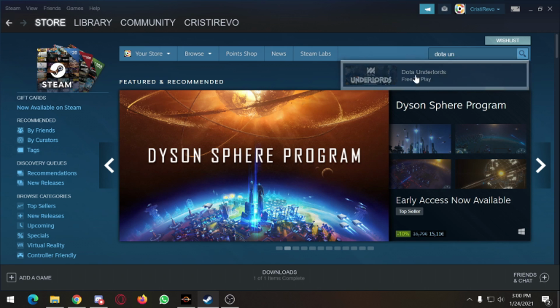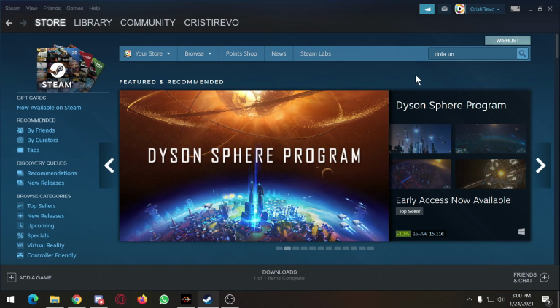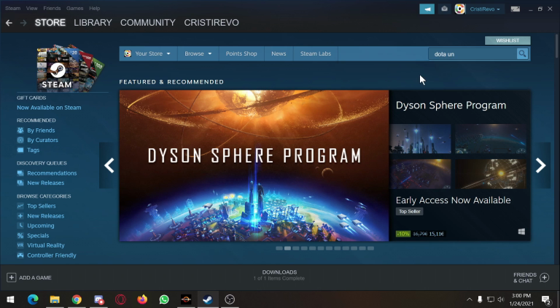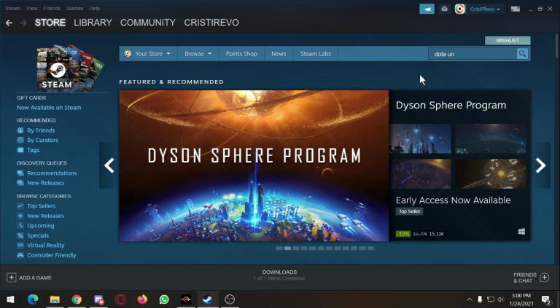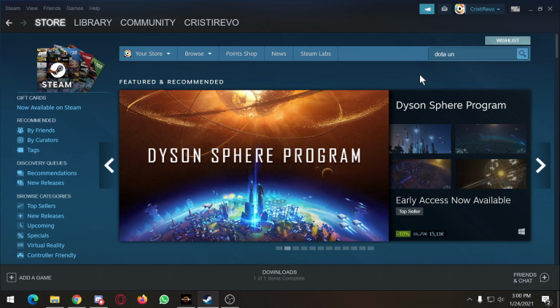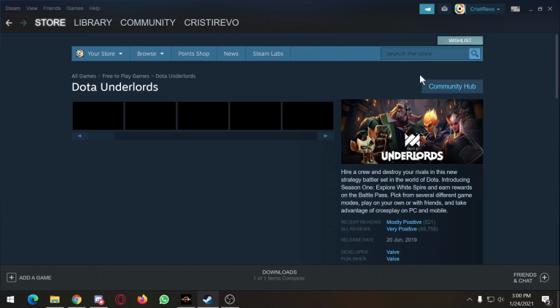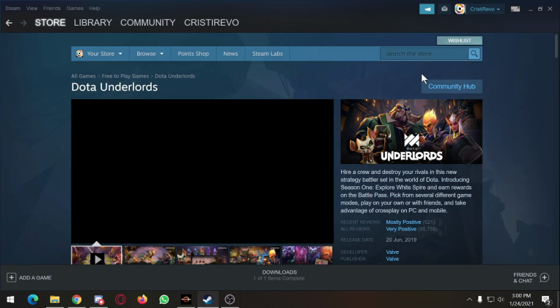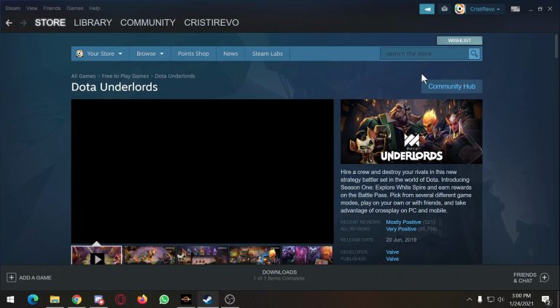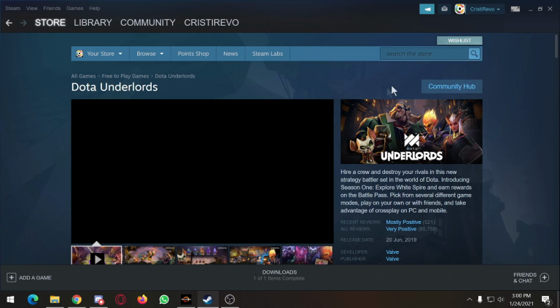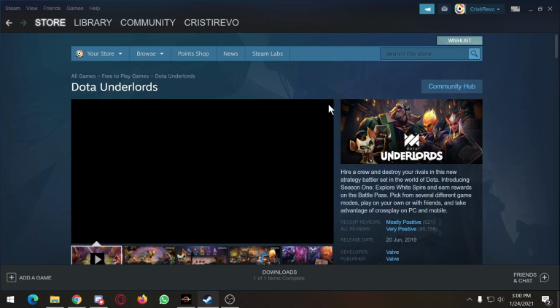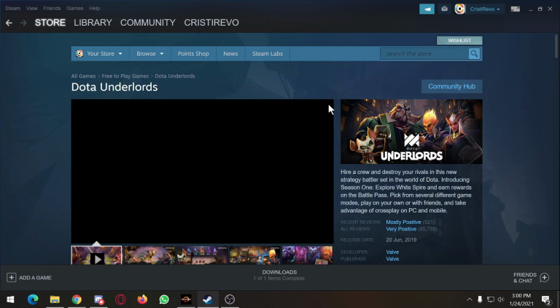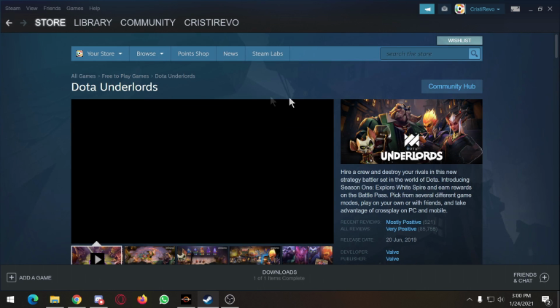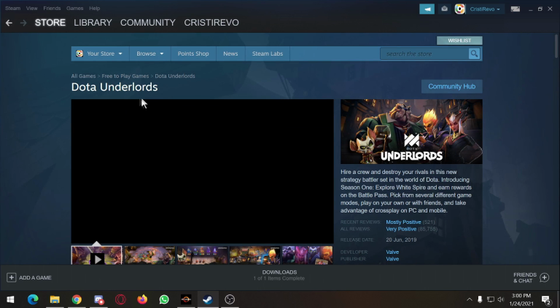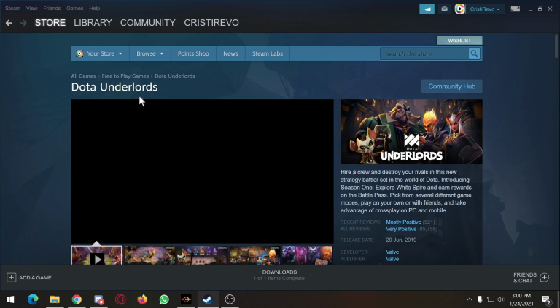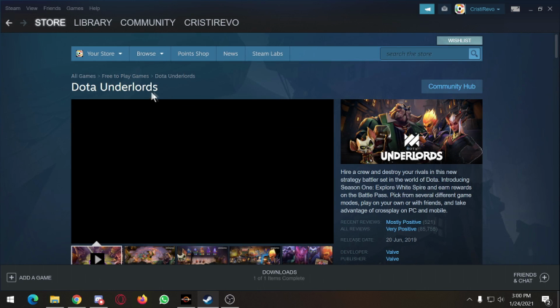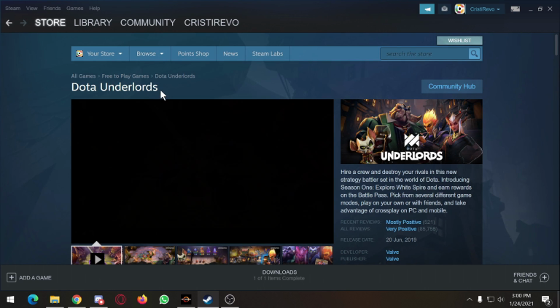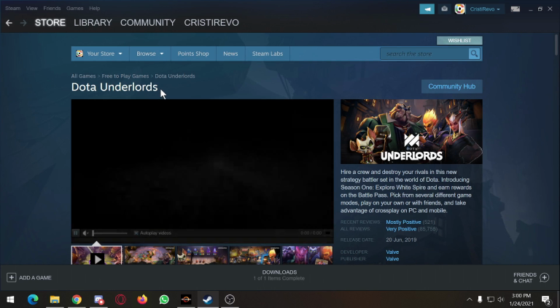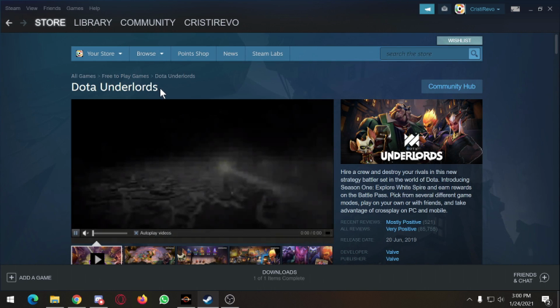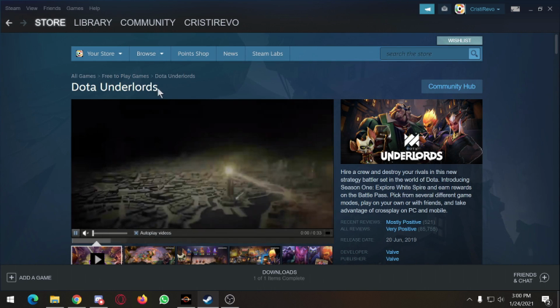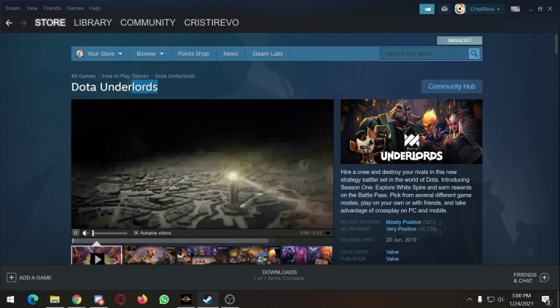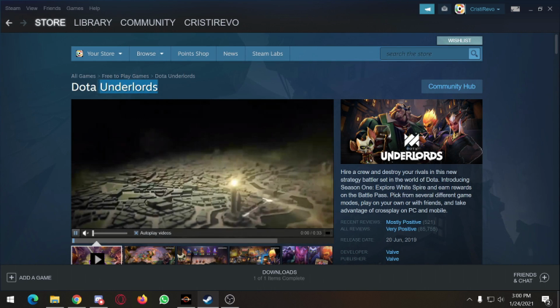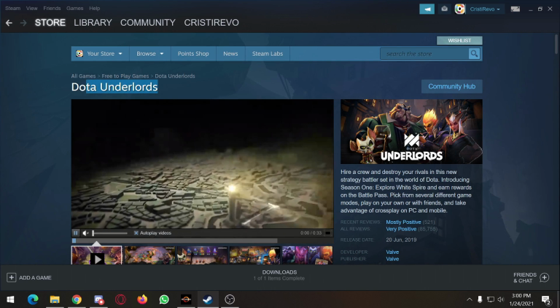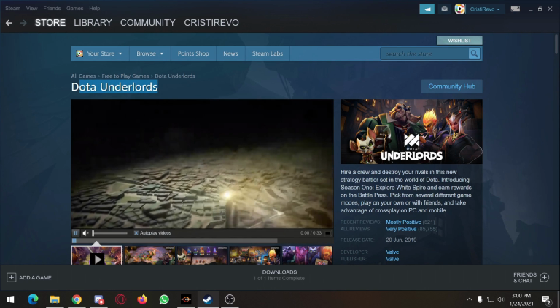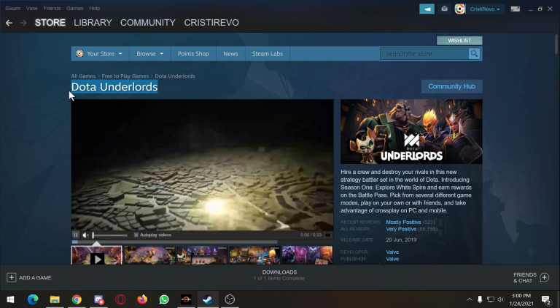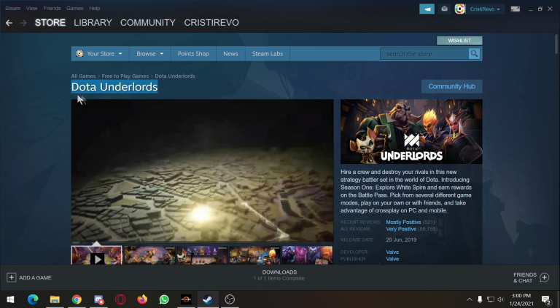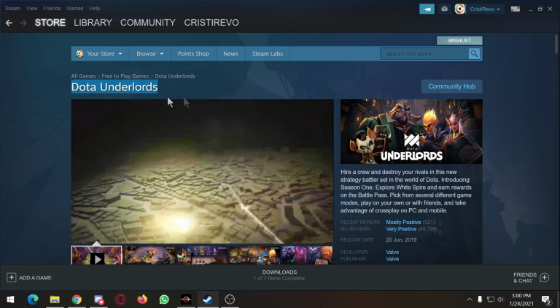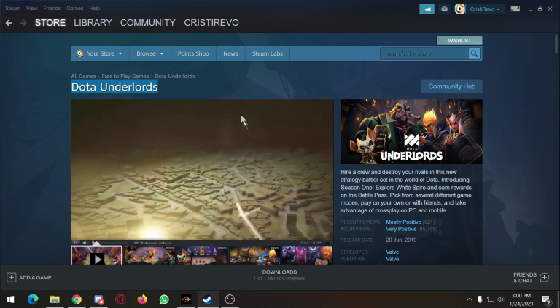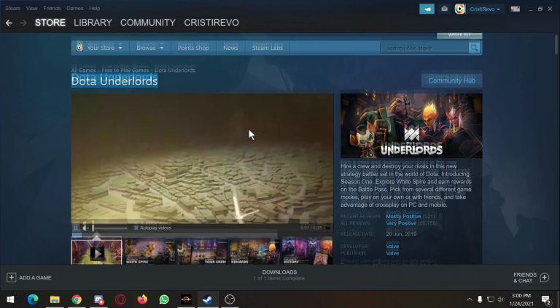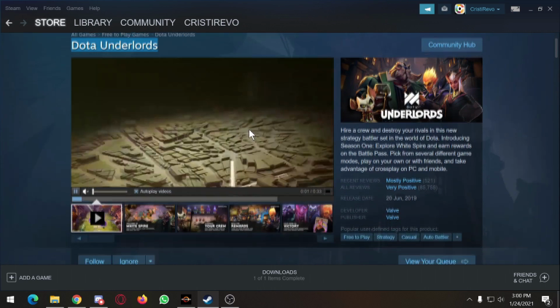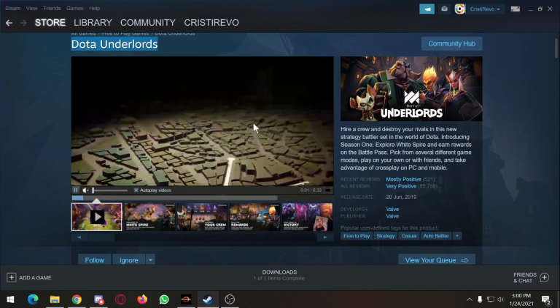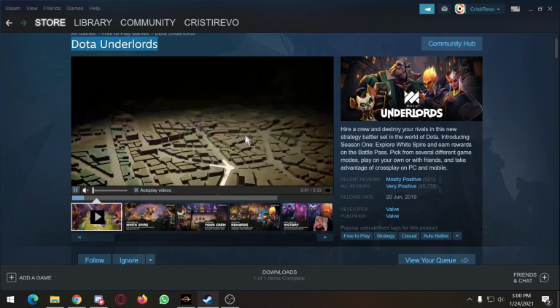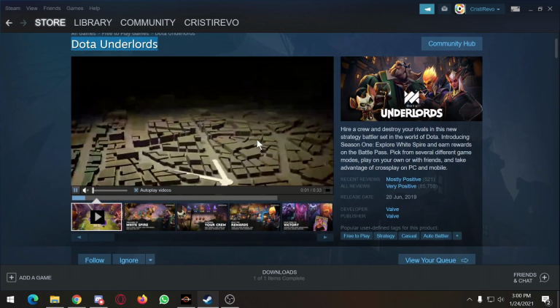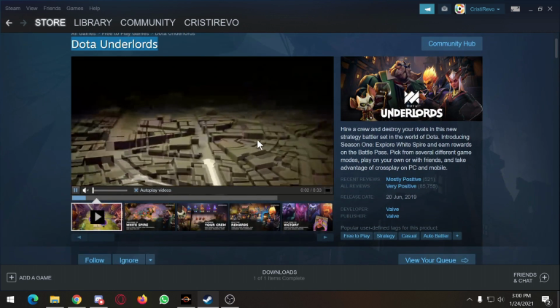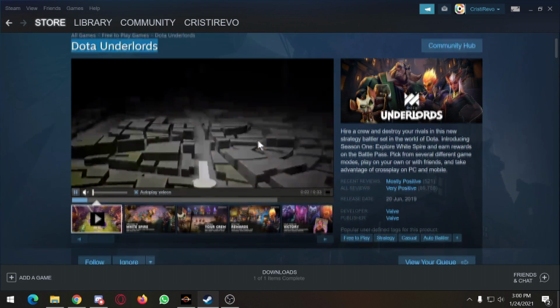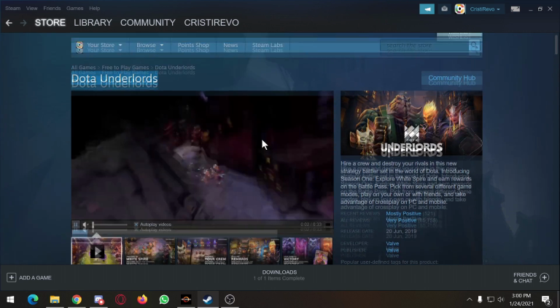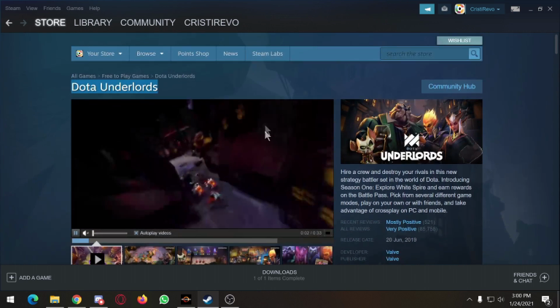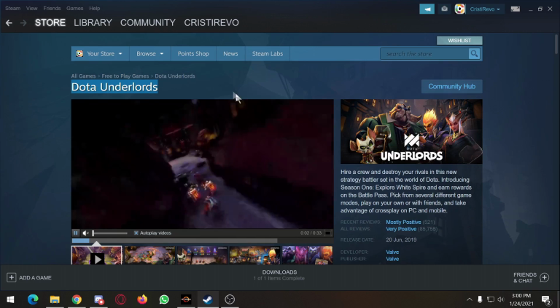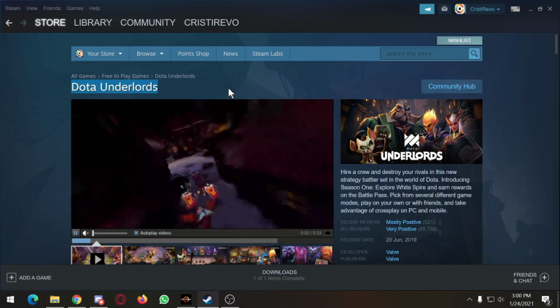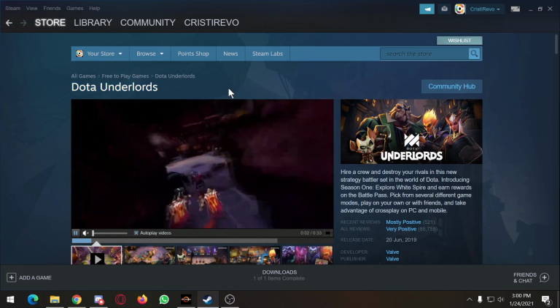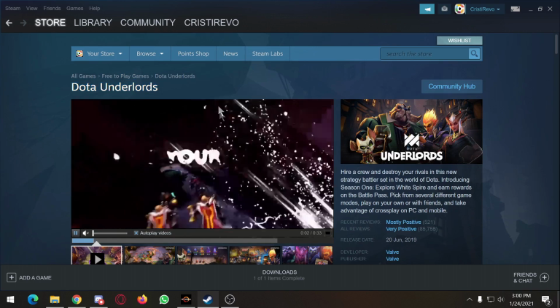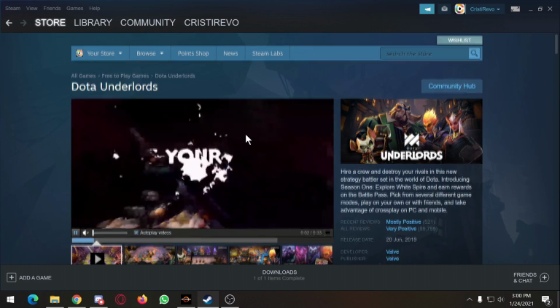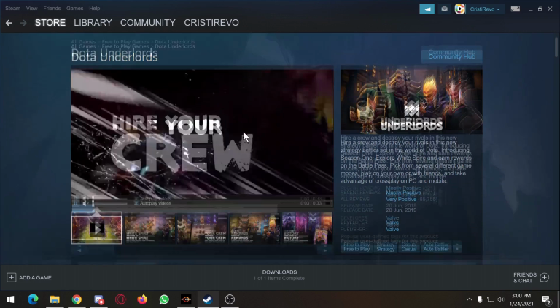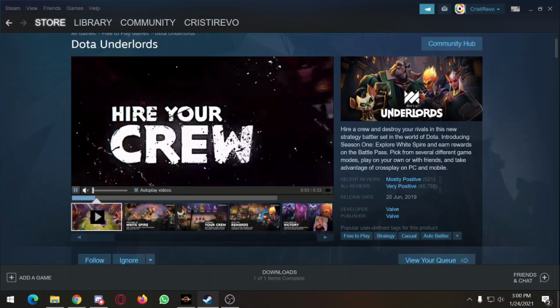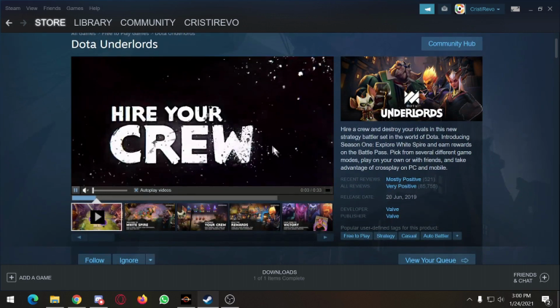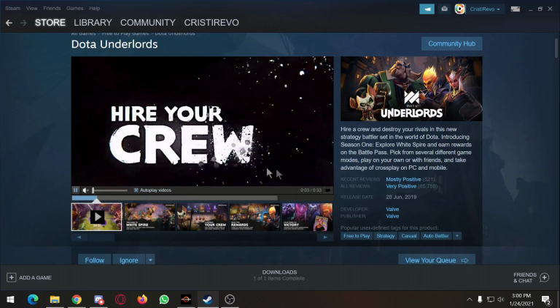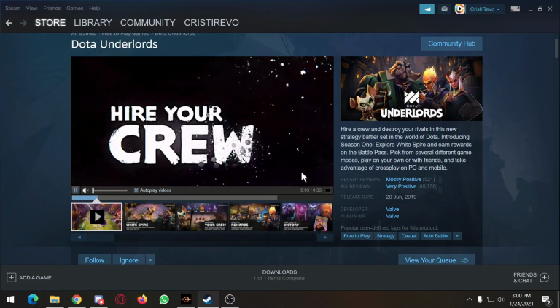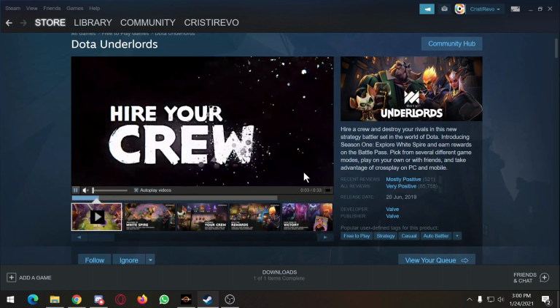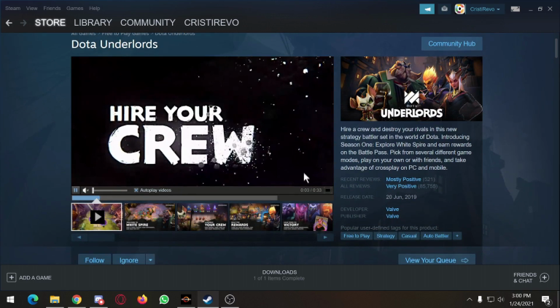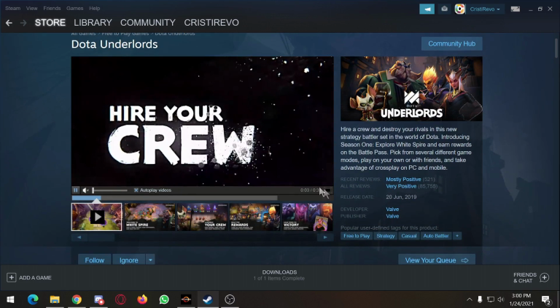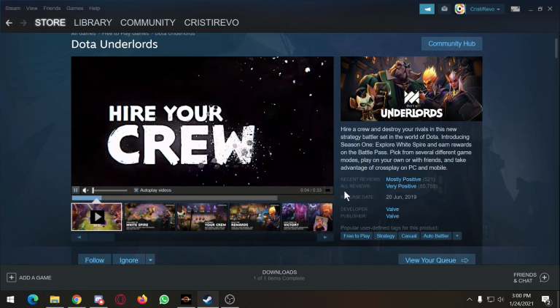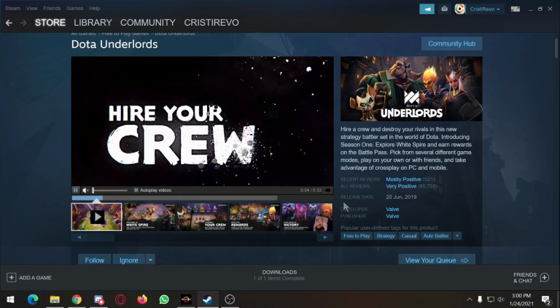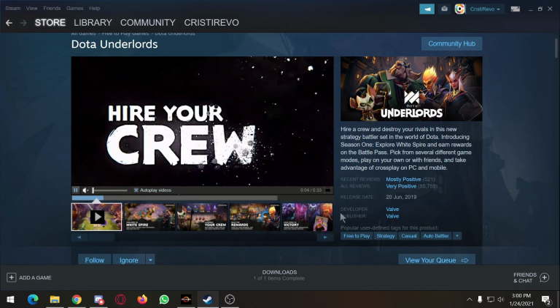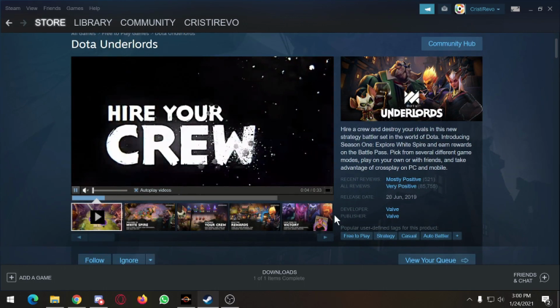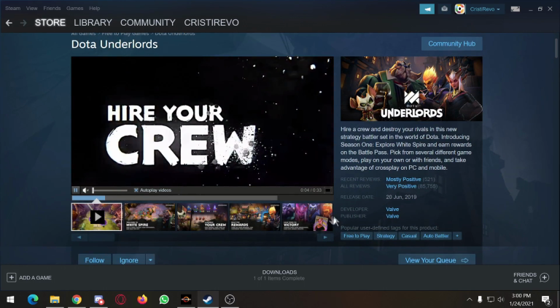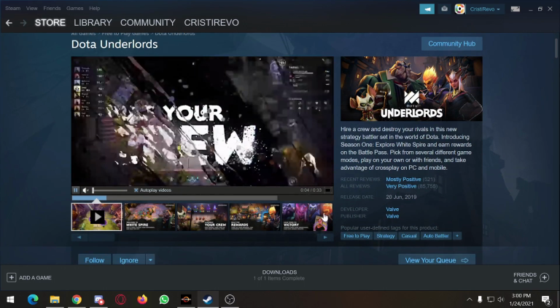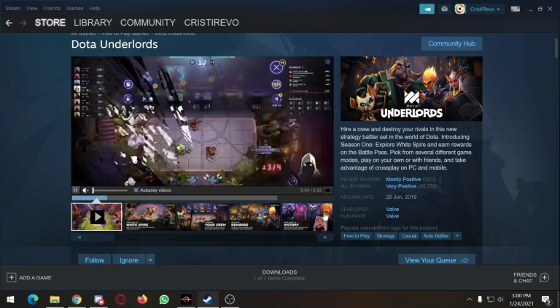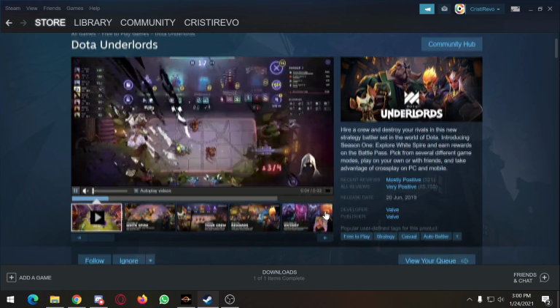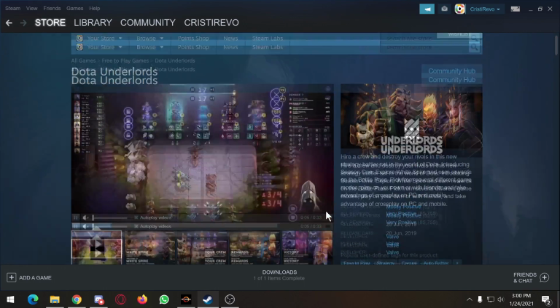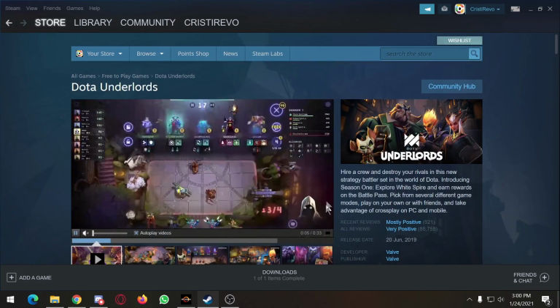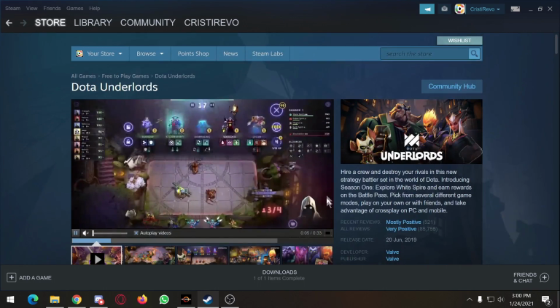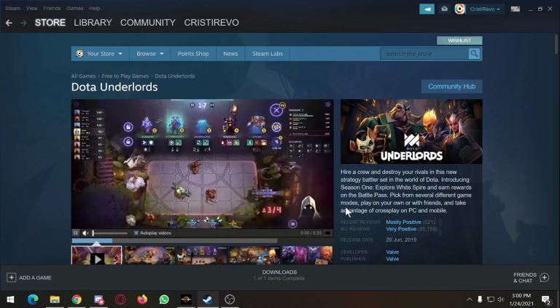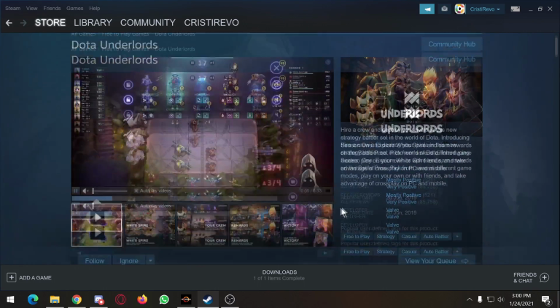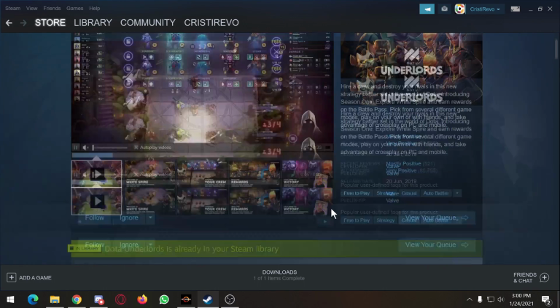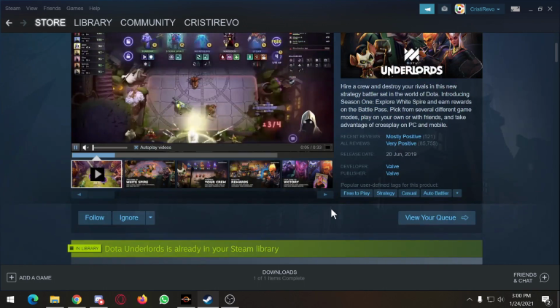To add friends, you have to download Dota Underlords. For this to work, you and your friends need to download the game.